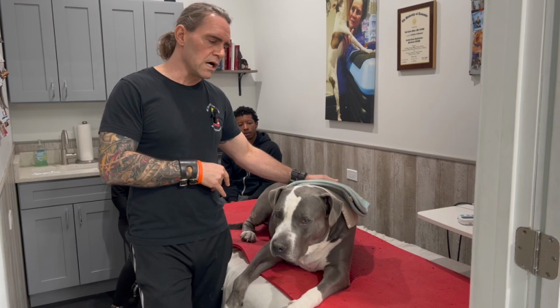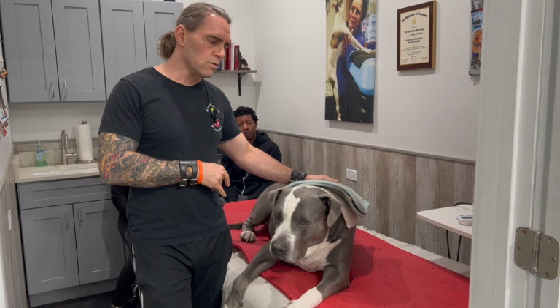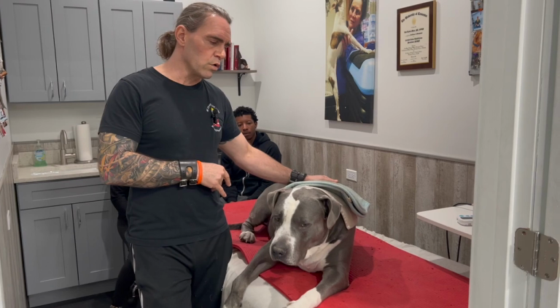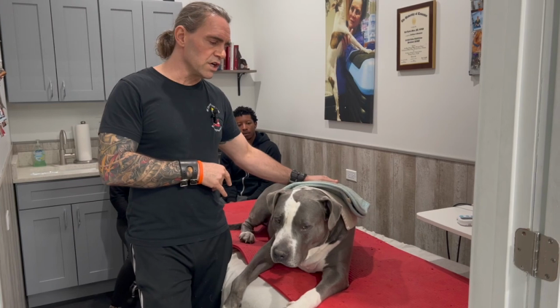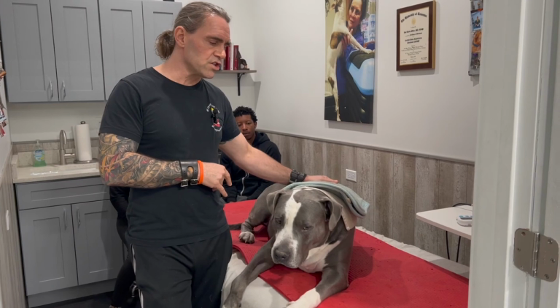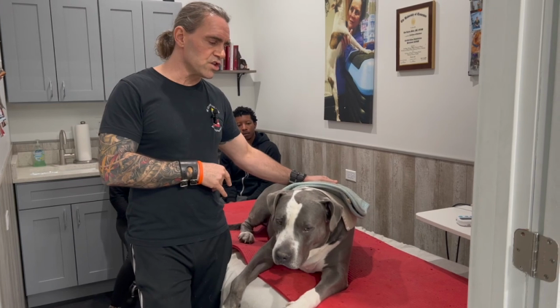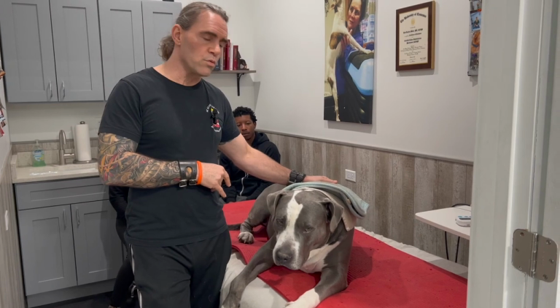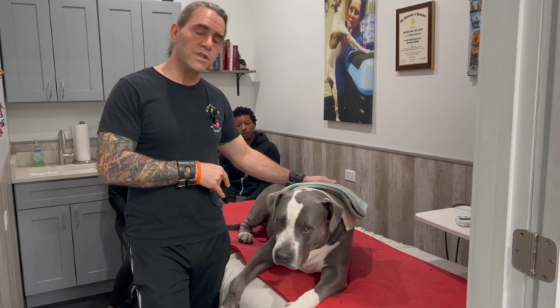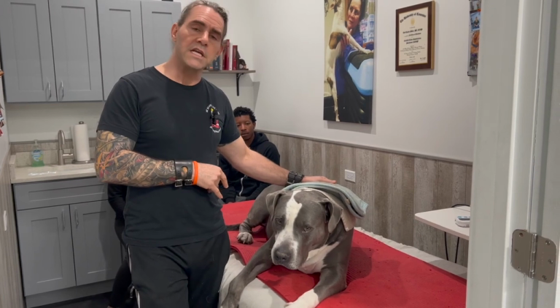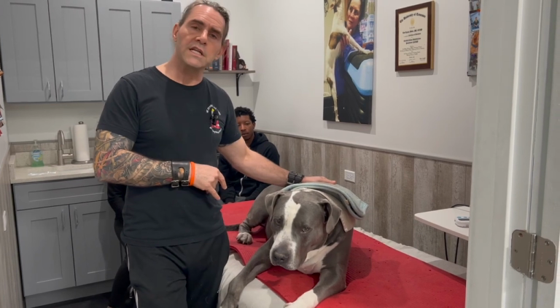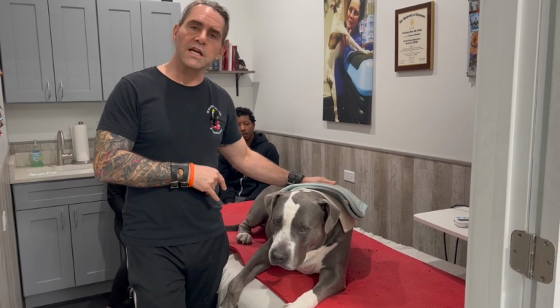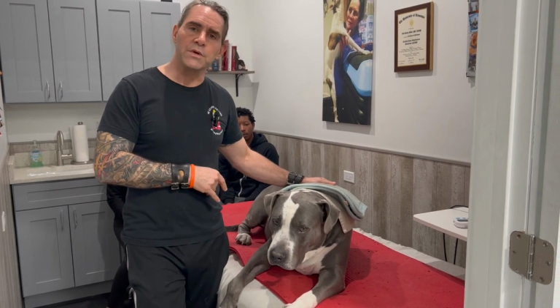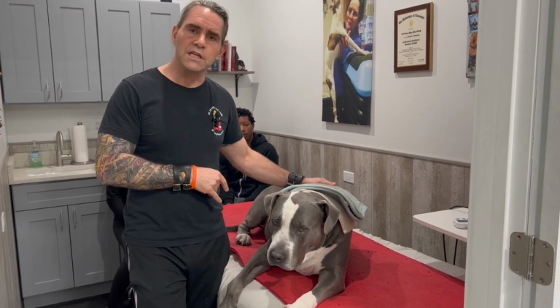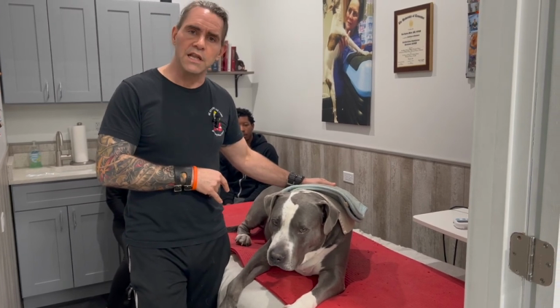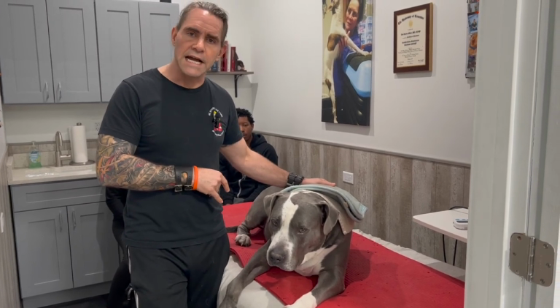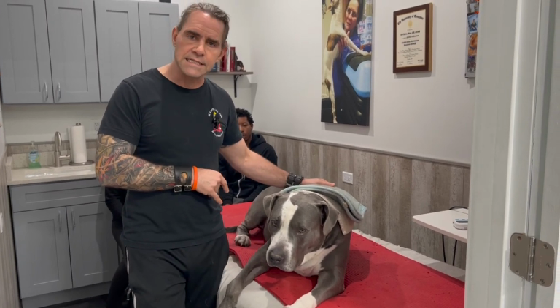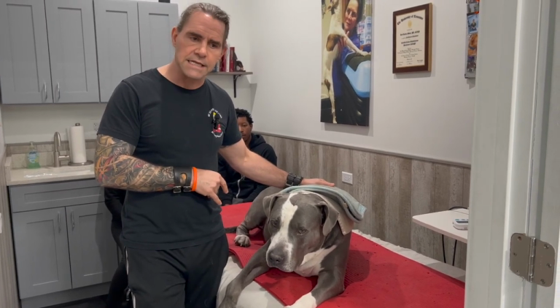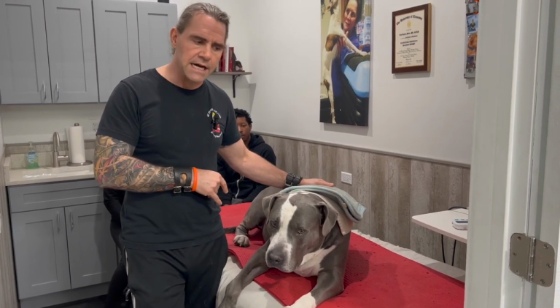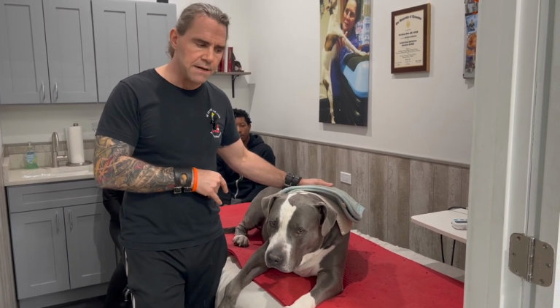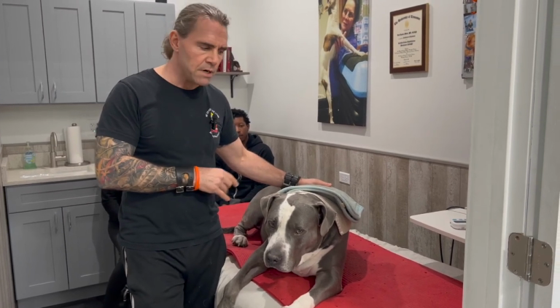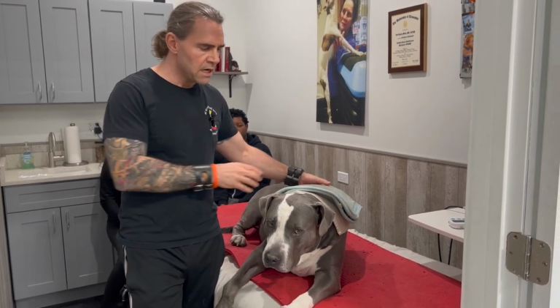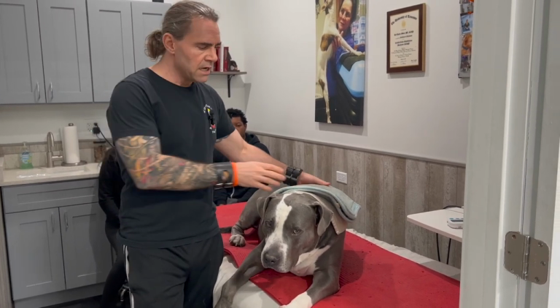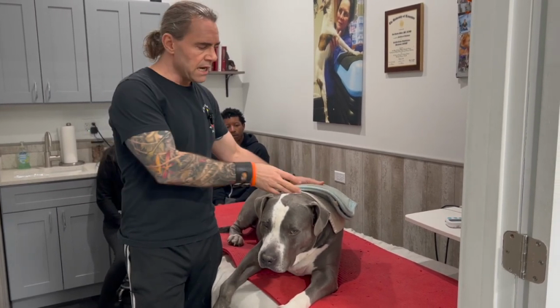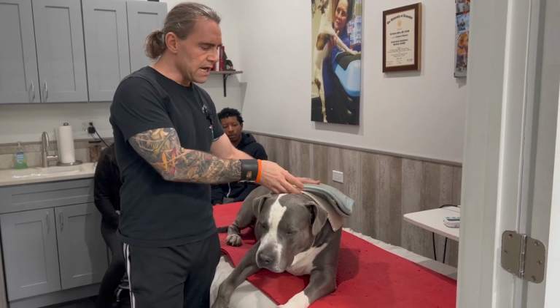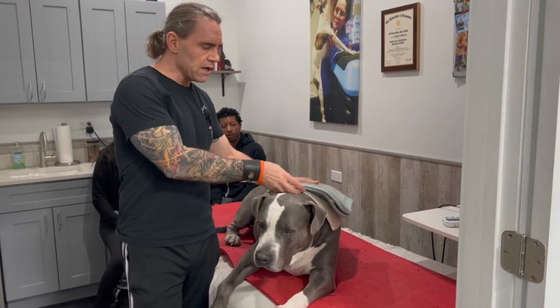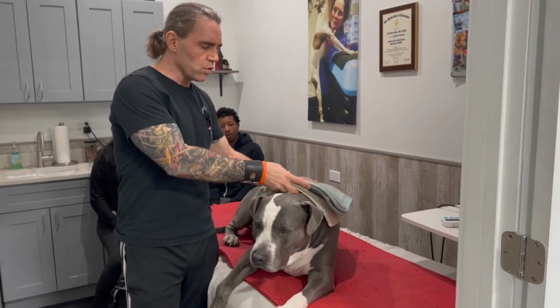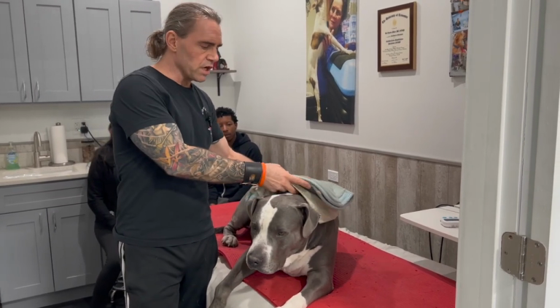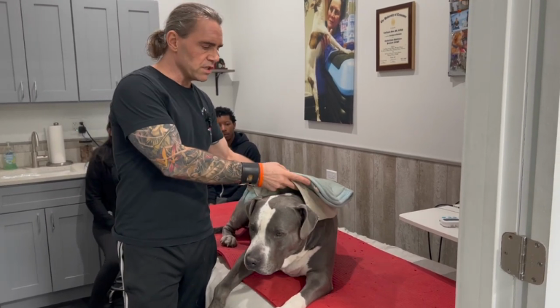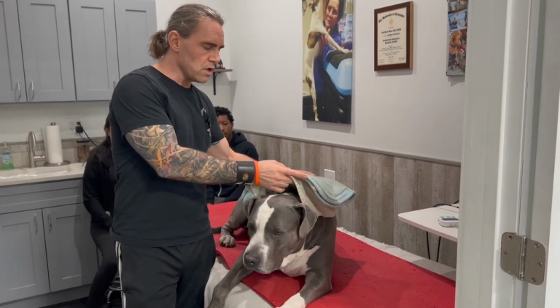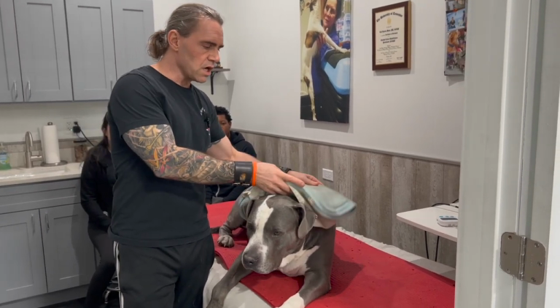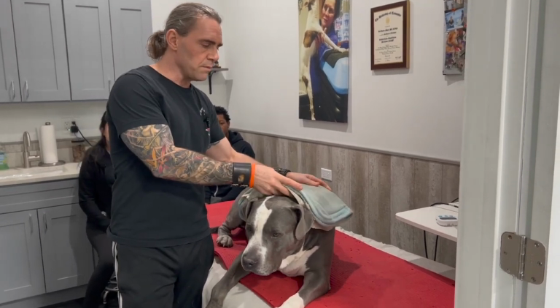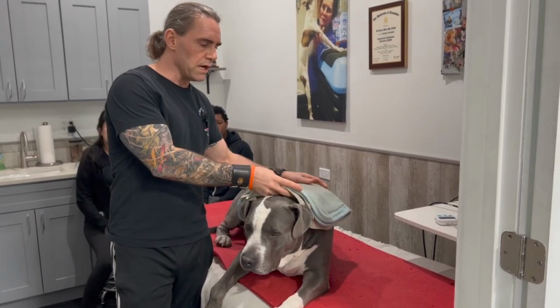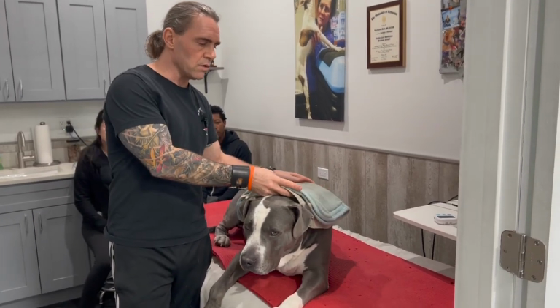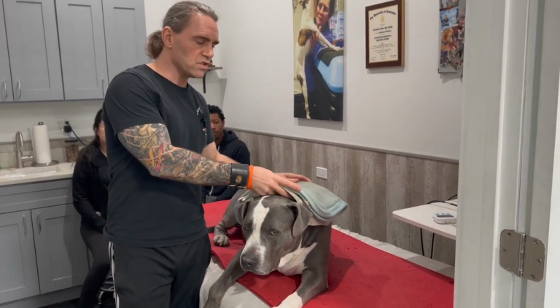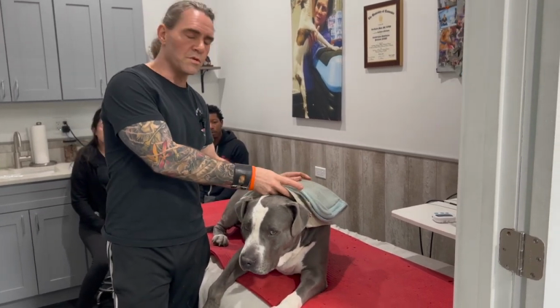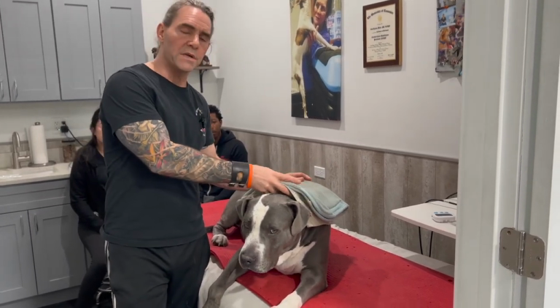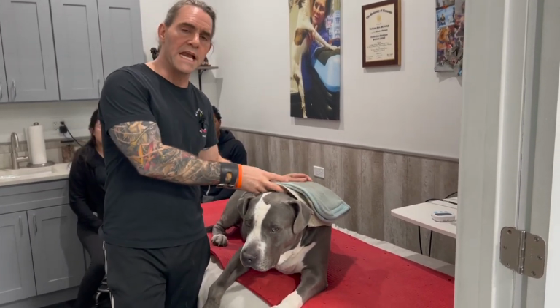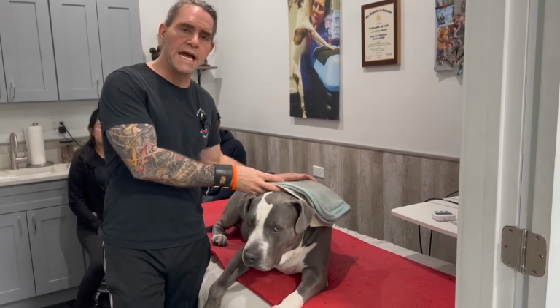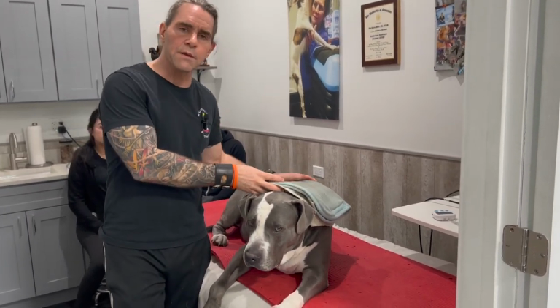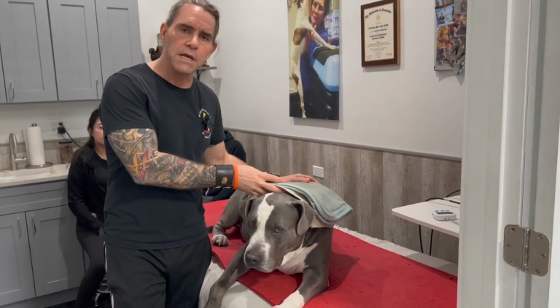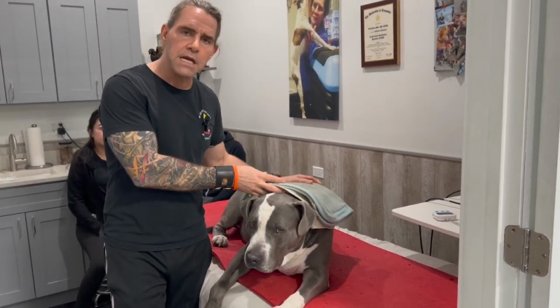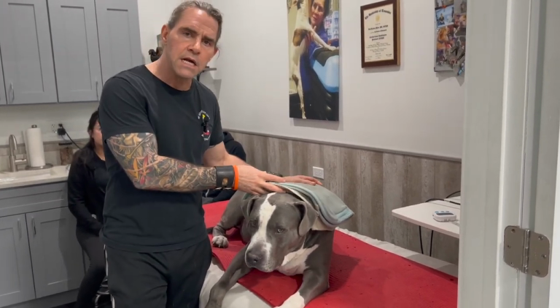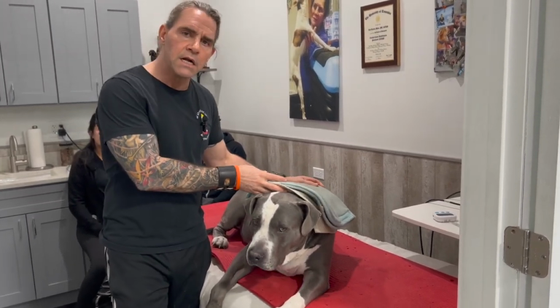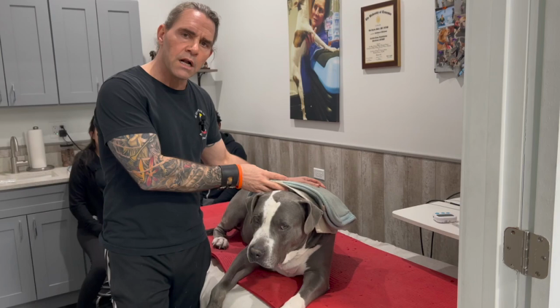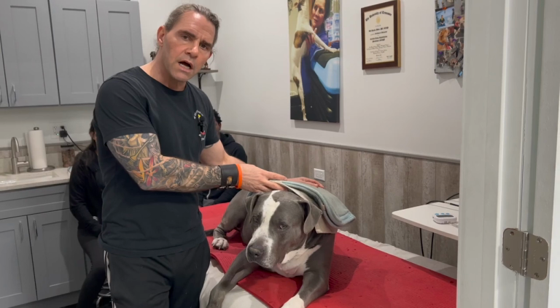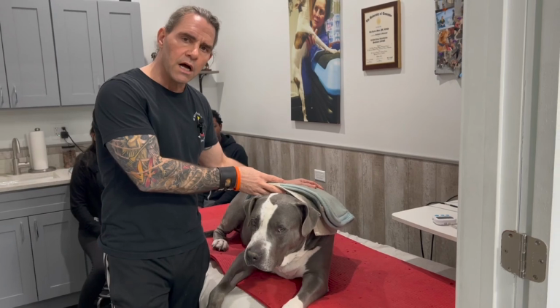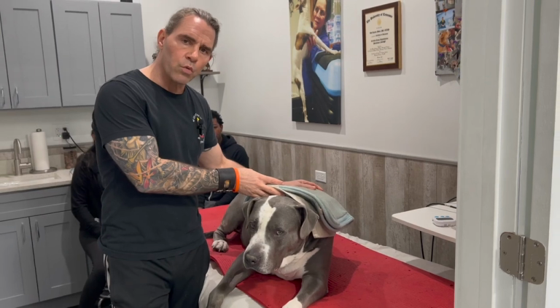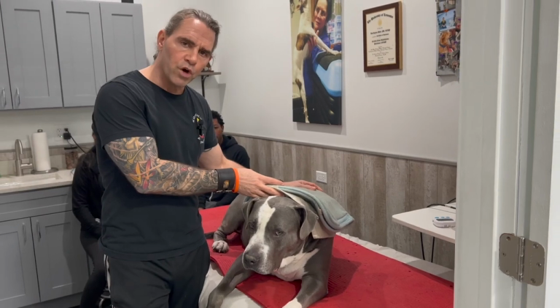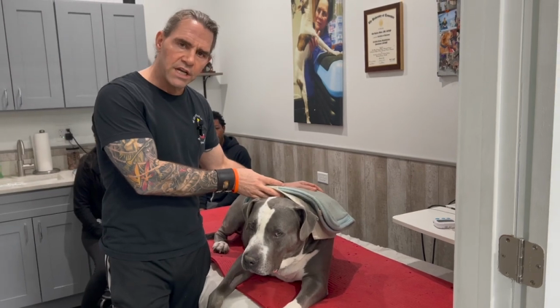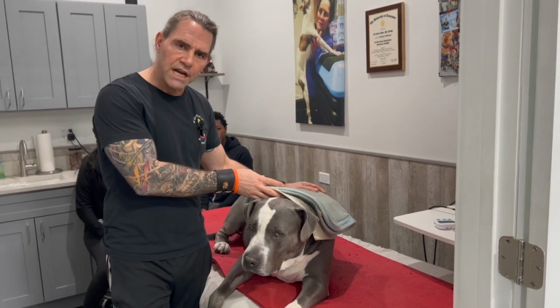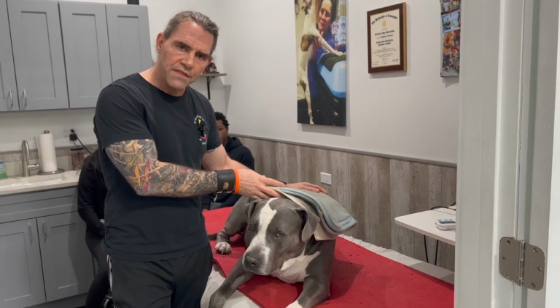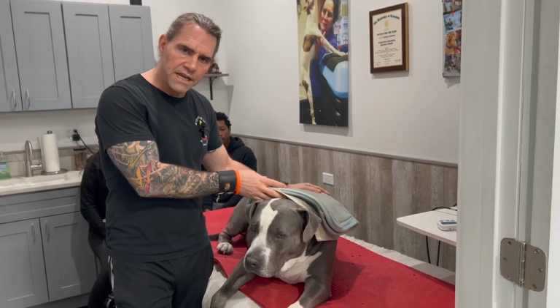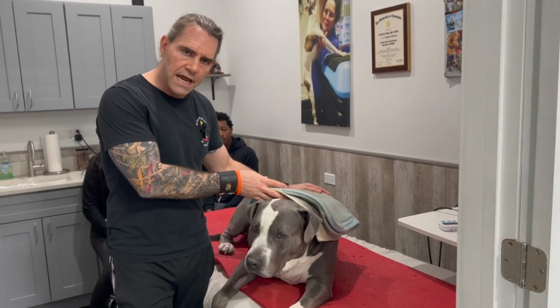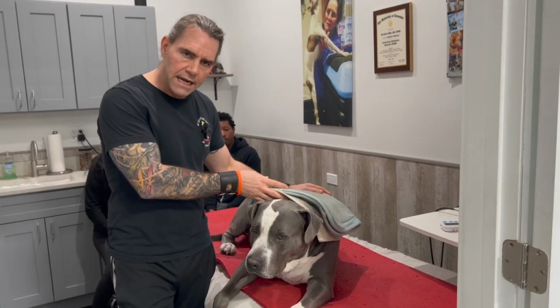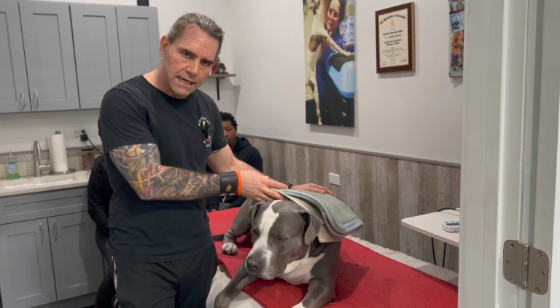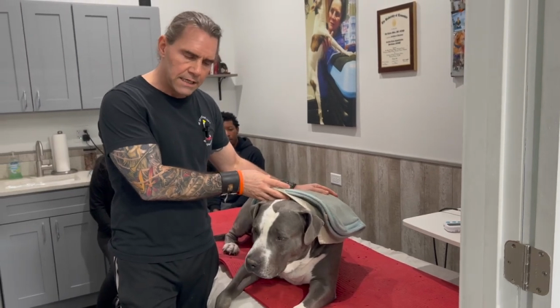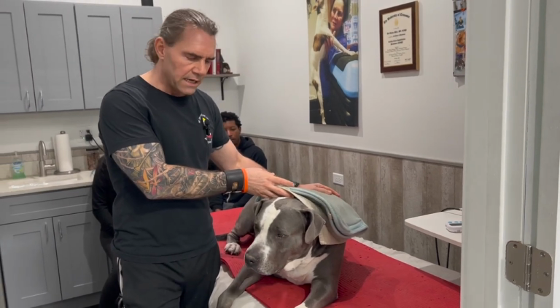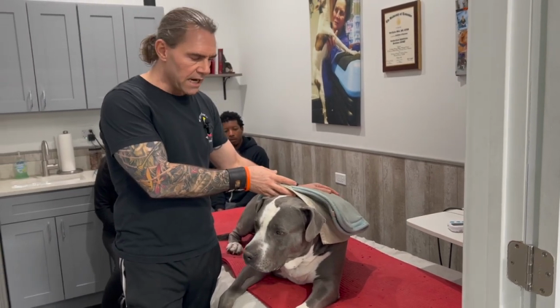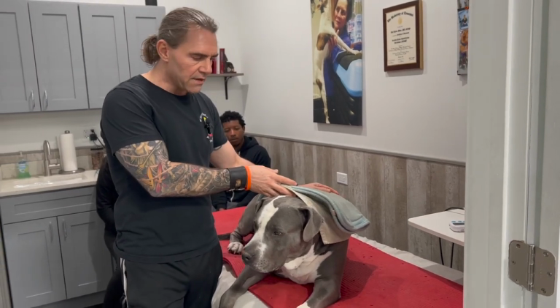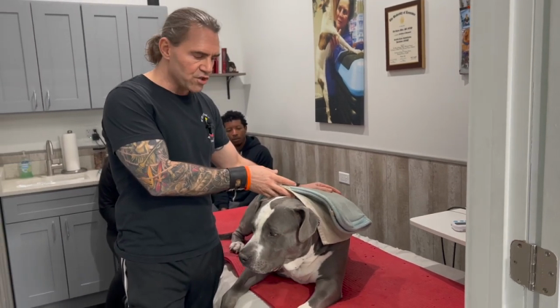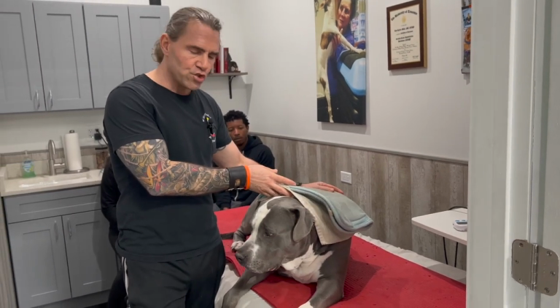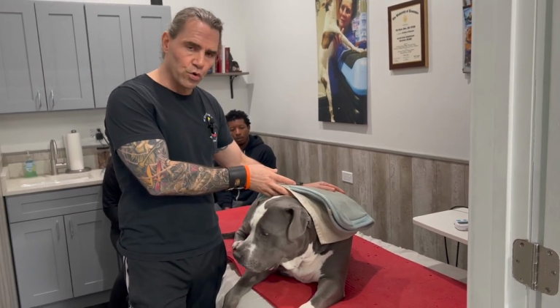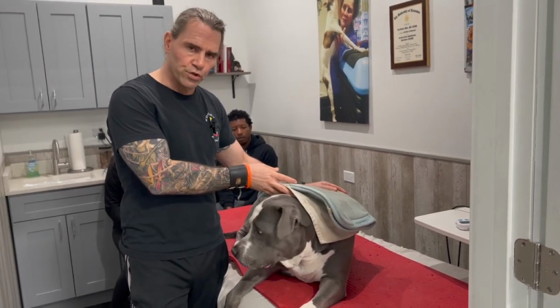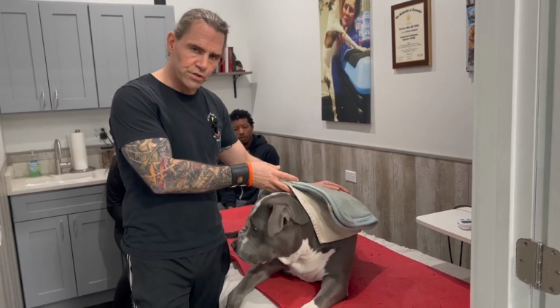We're going to start with heat like we did last time, and we're going to talk about some anatomy, working on the neck and the shoulders.